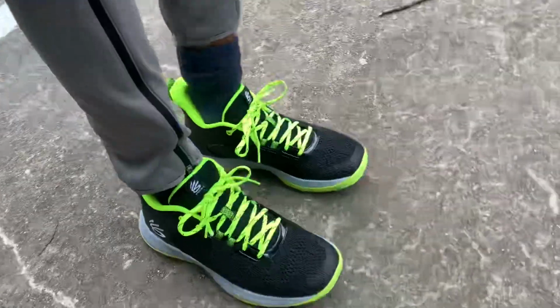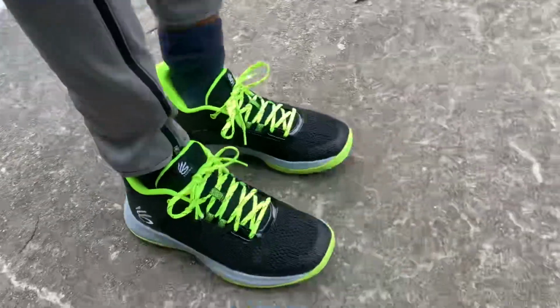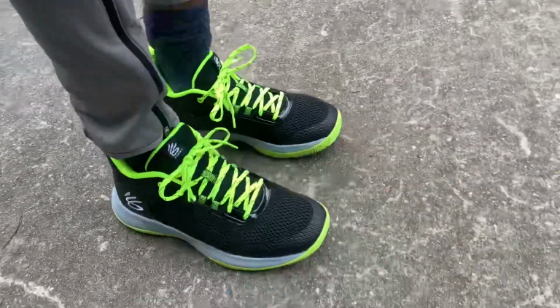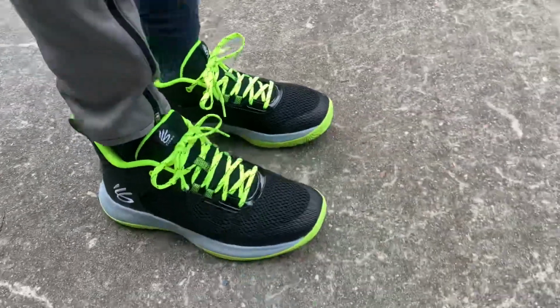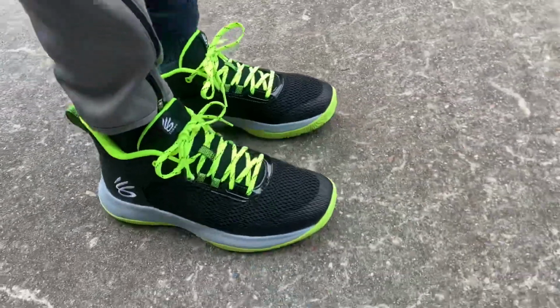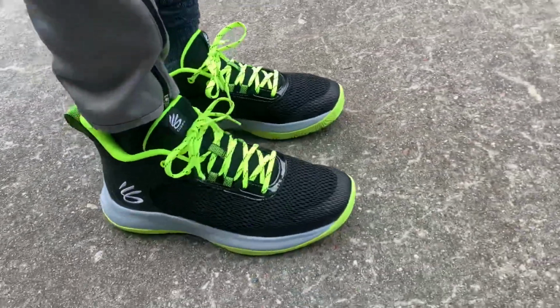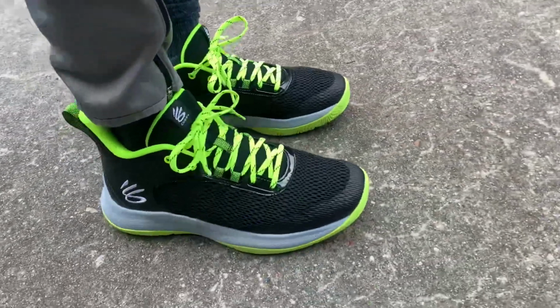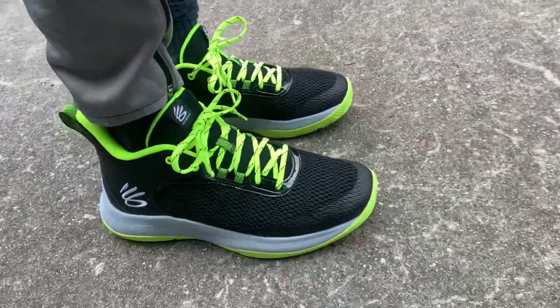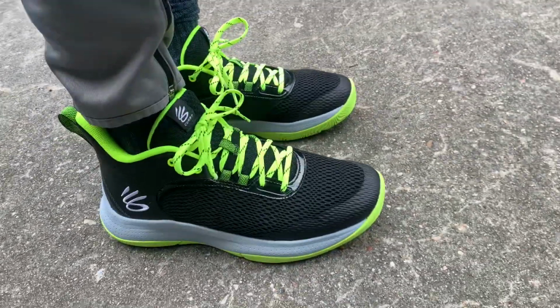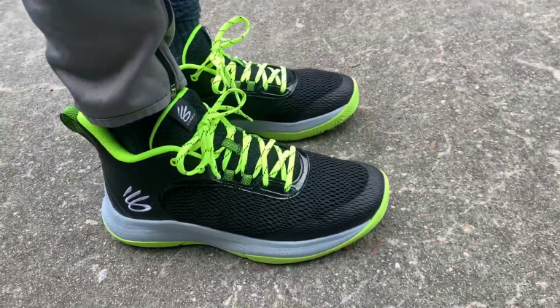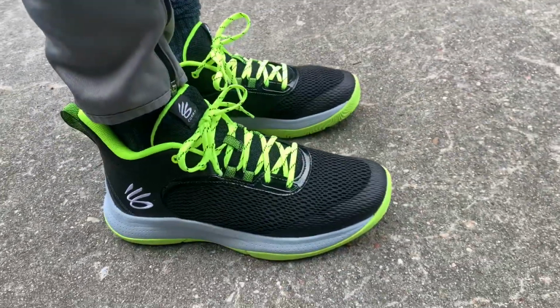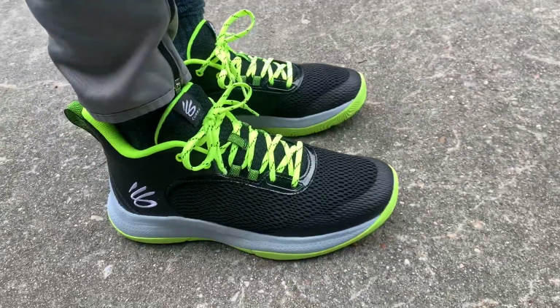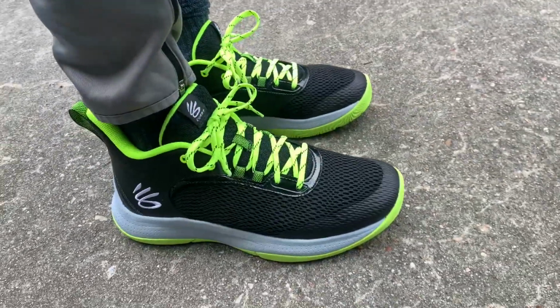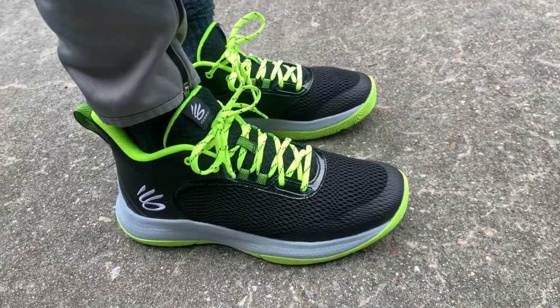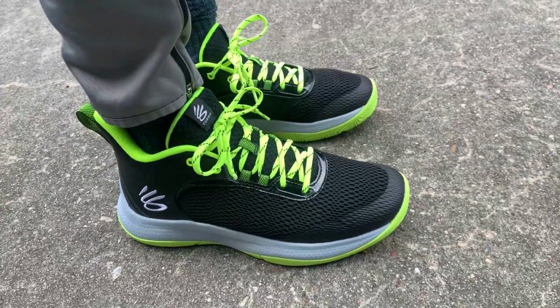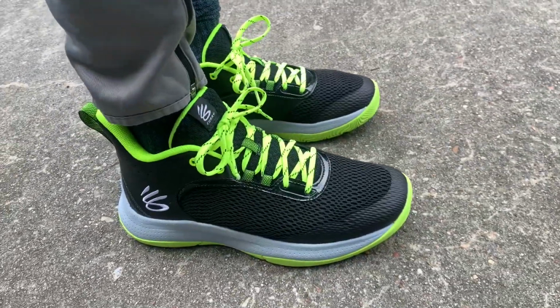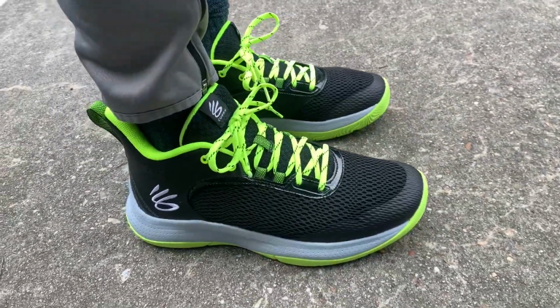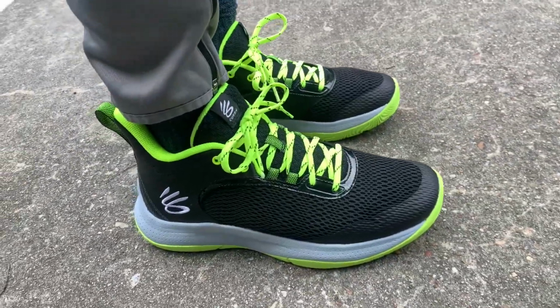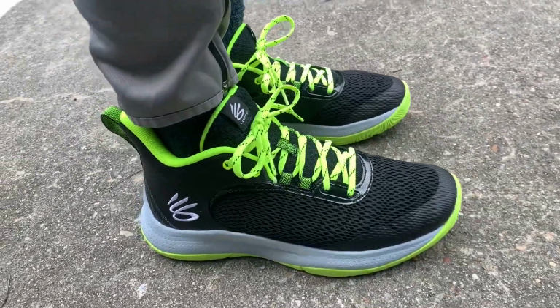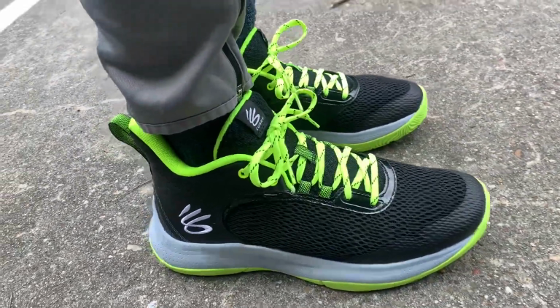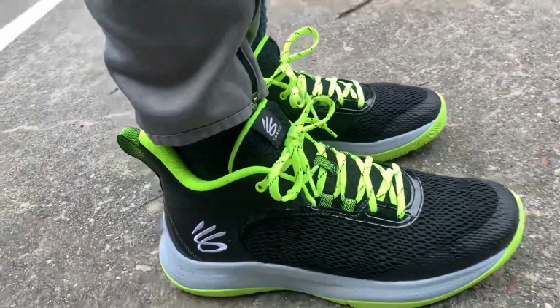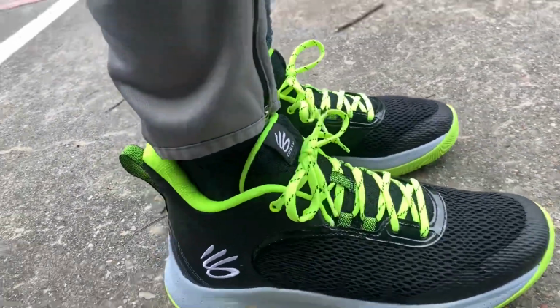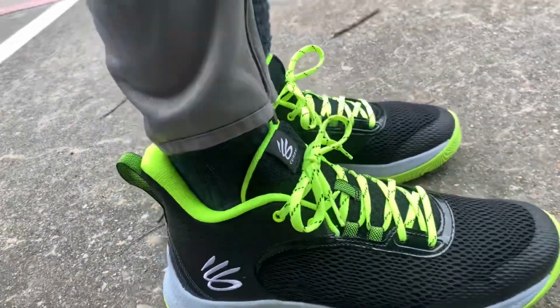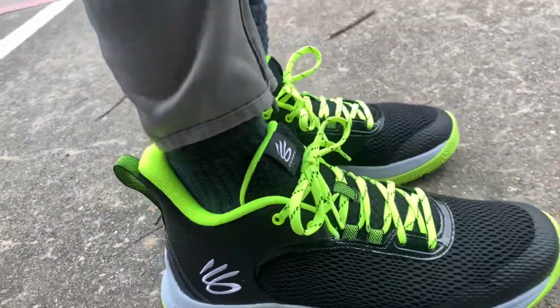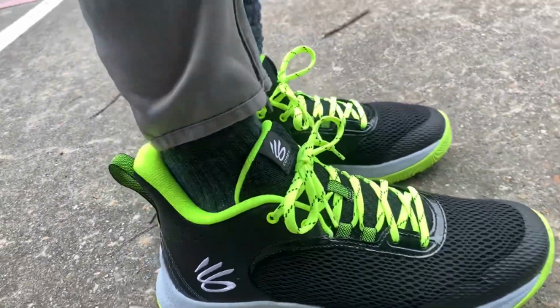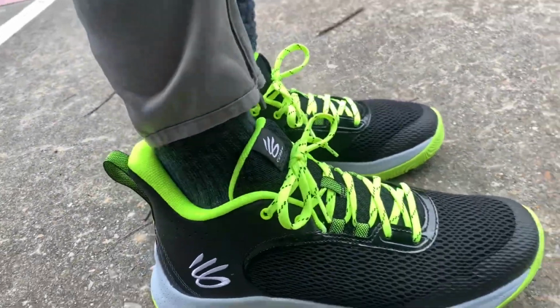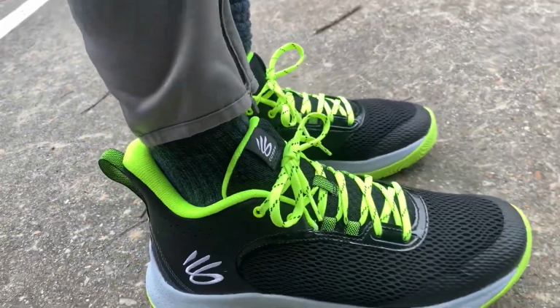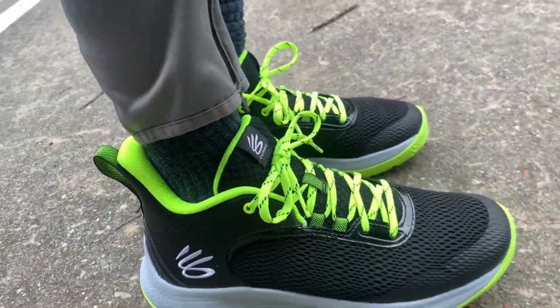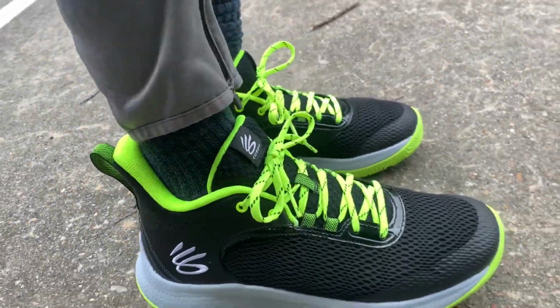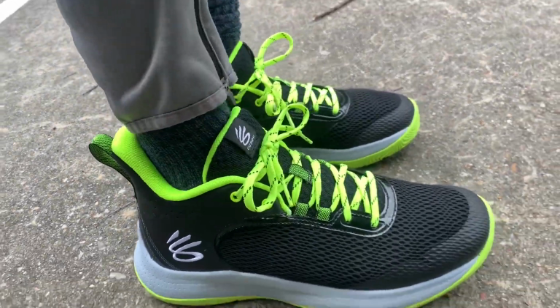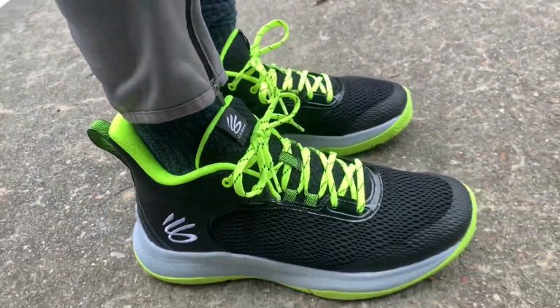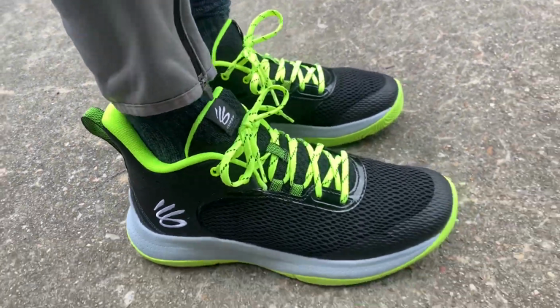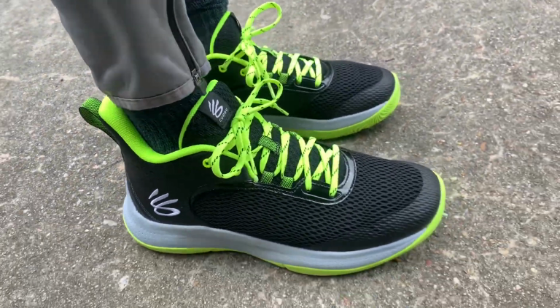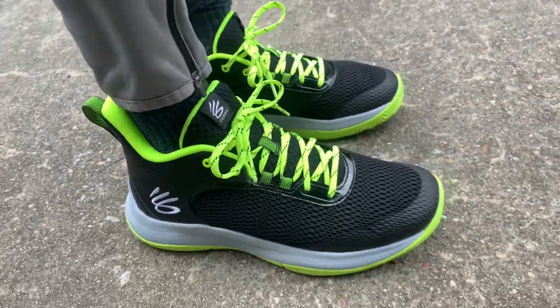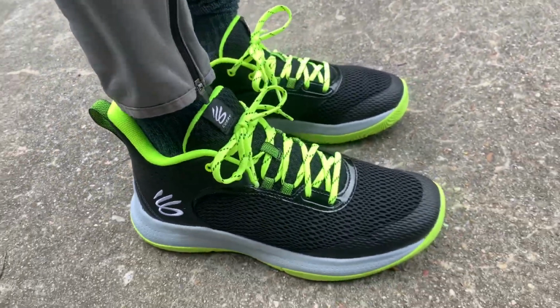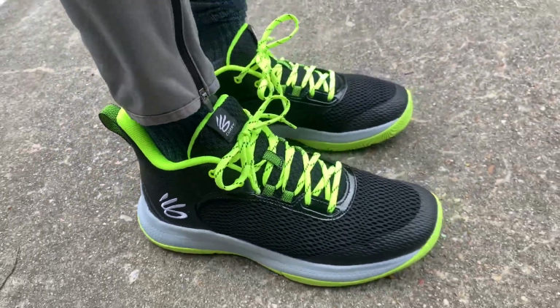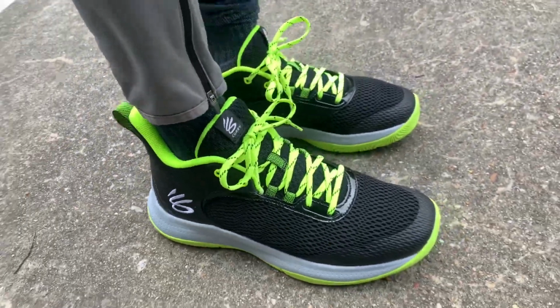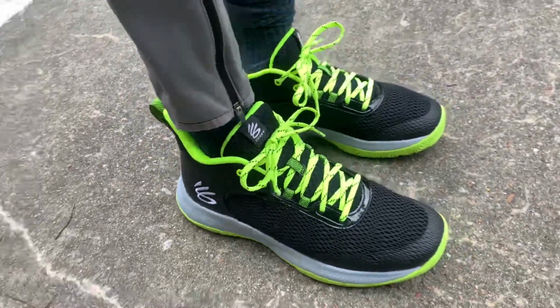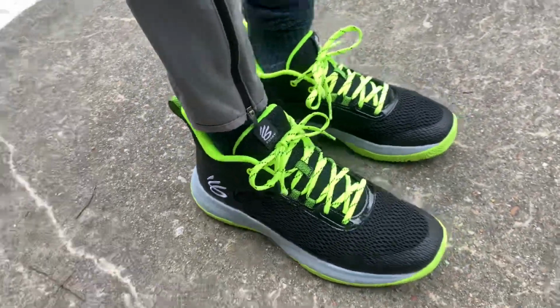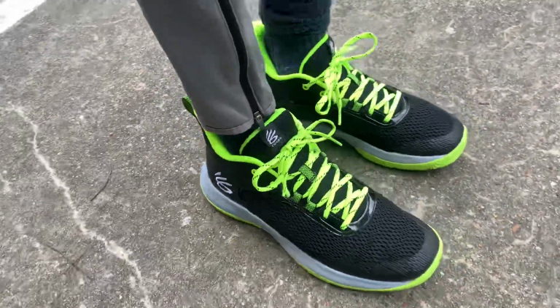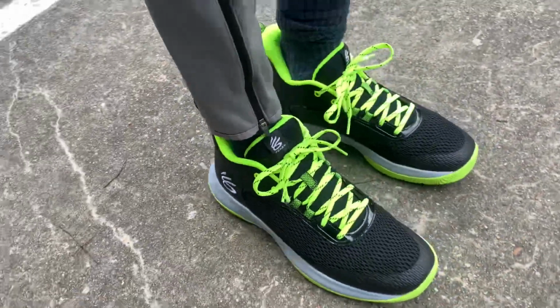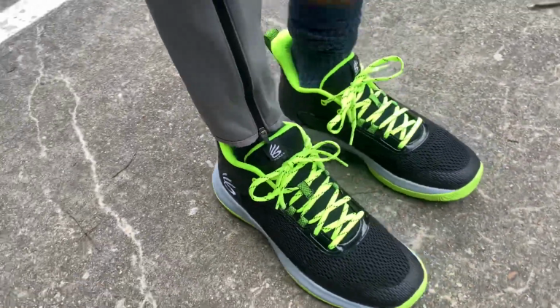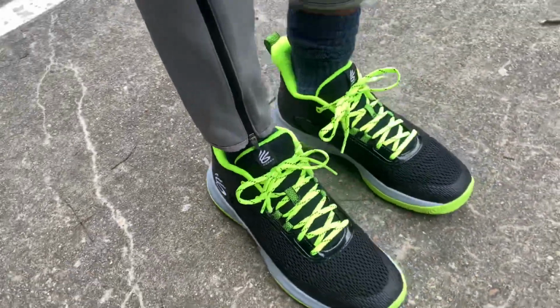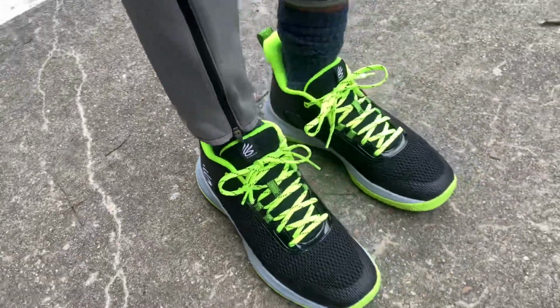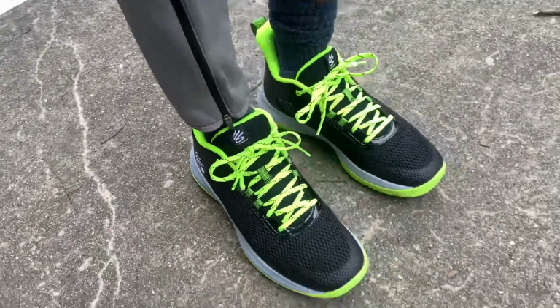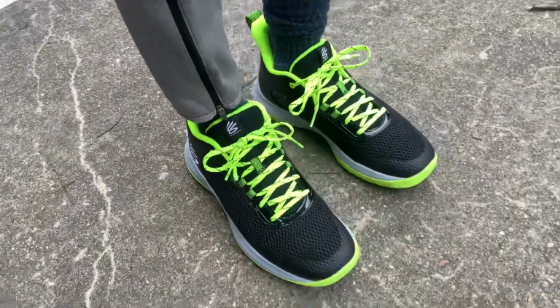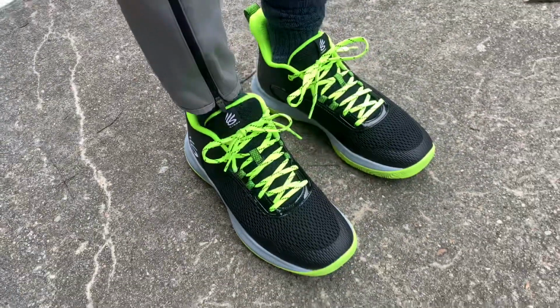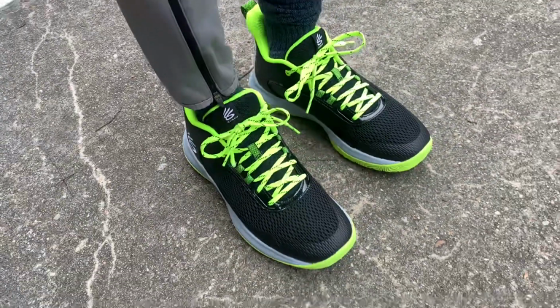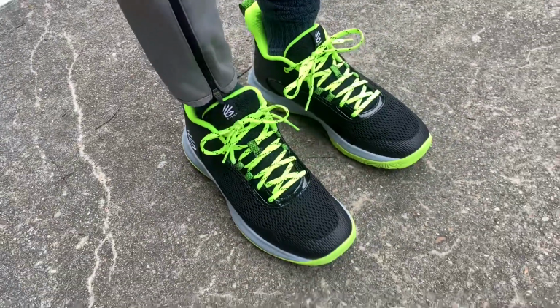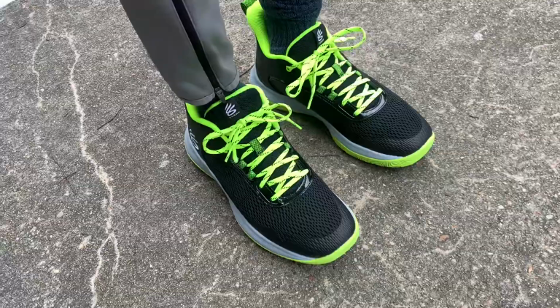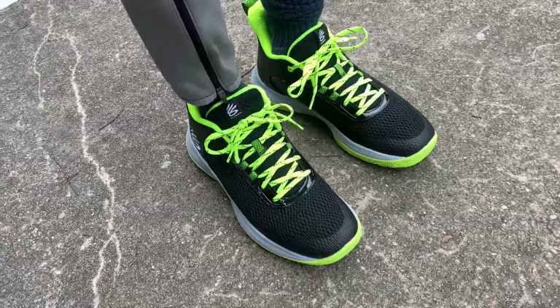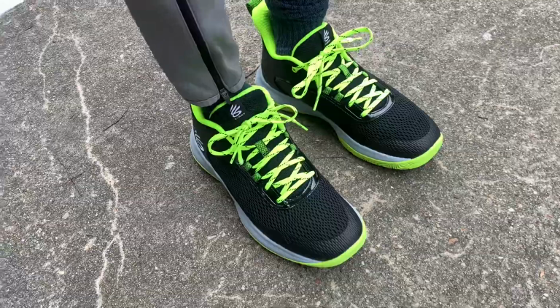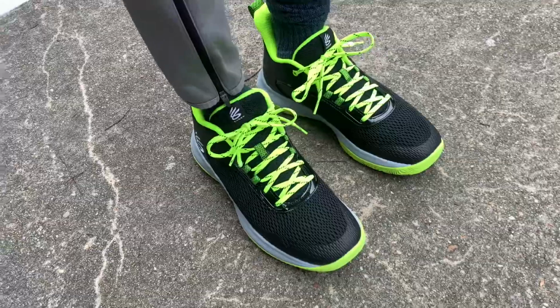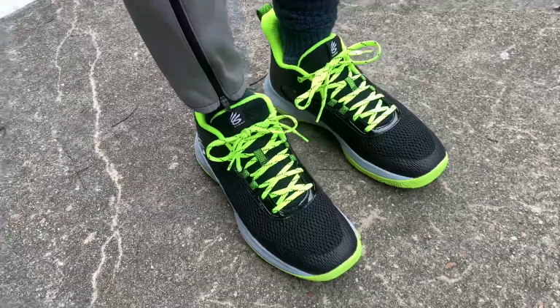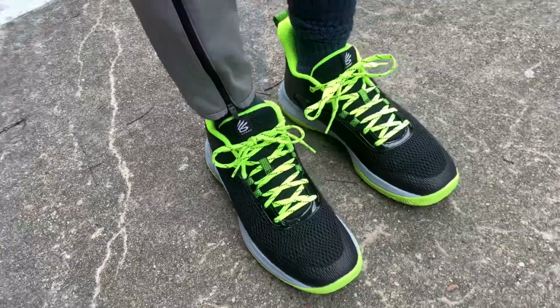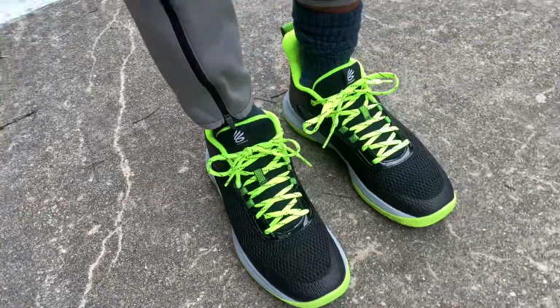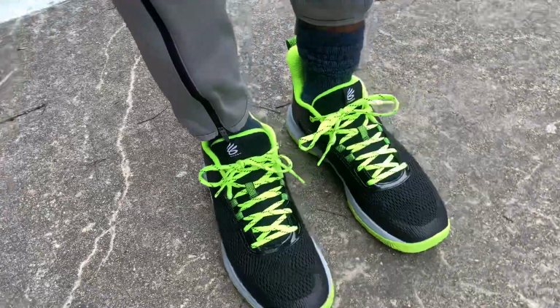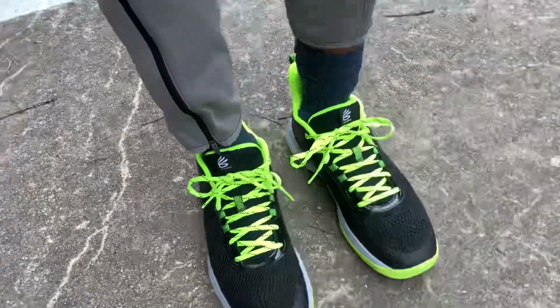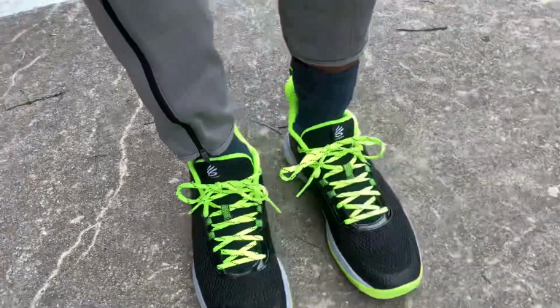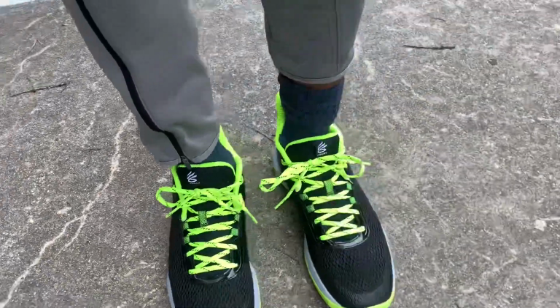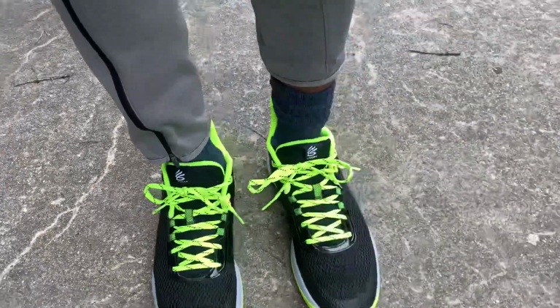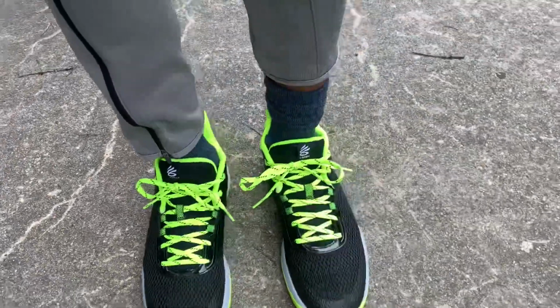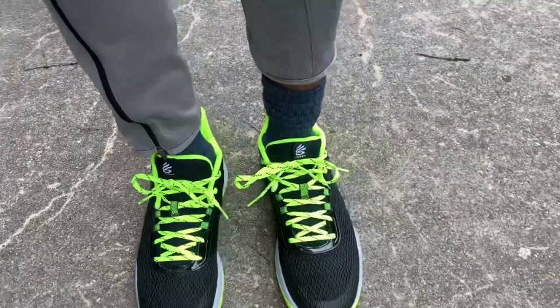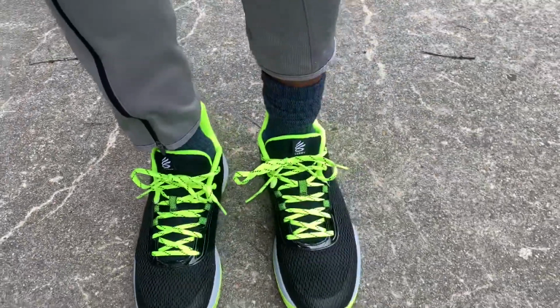I needed to get a quick pair of basketball shoes, and for the price to be under $100, I'm pretty impressed so far.